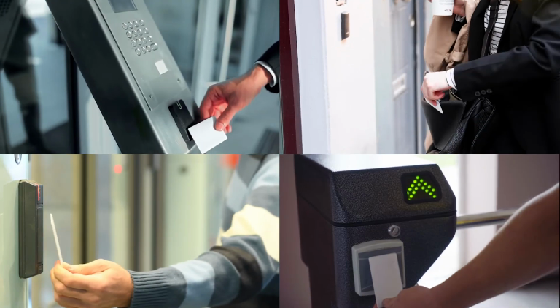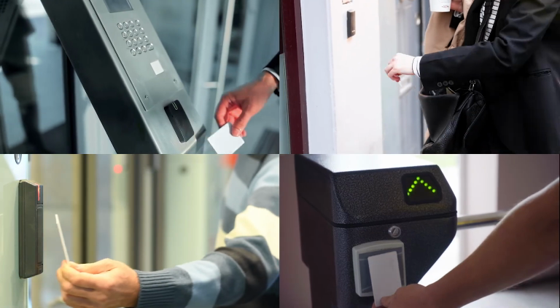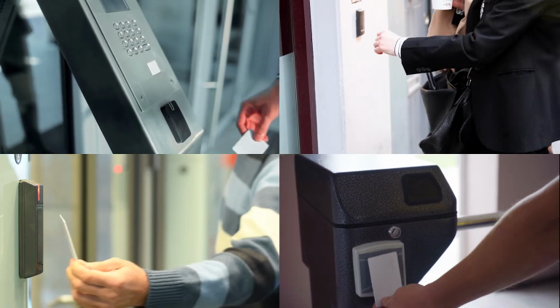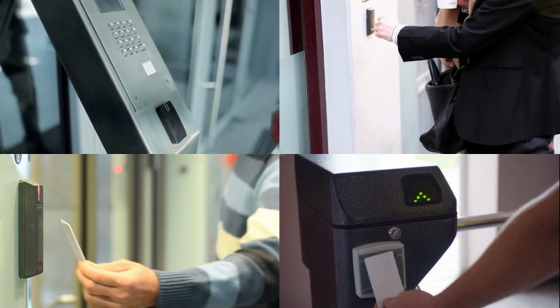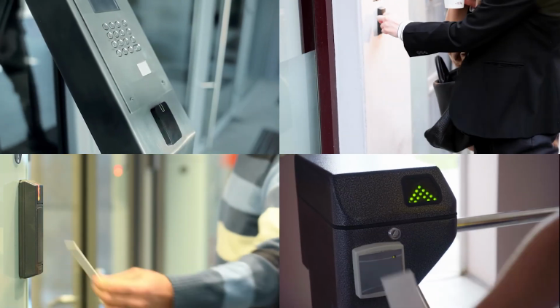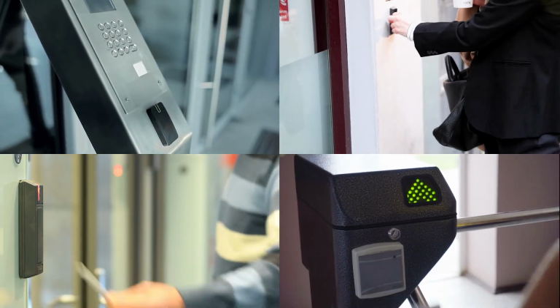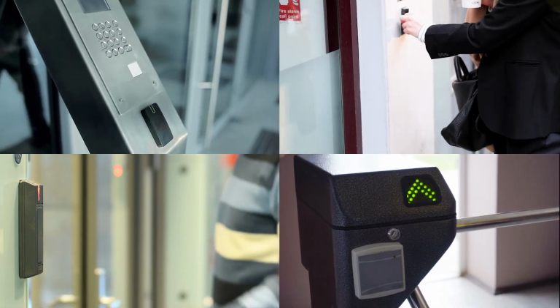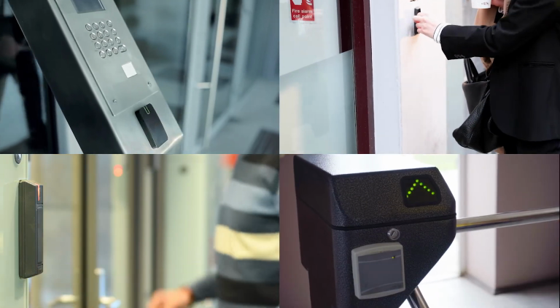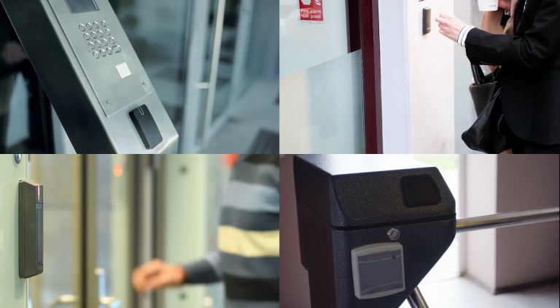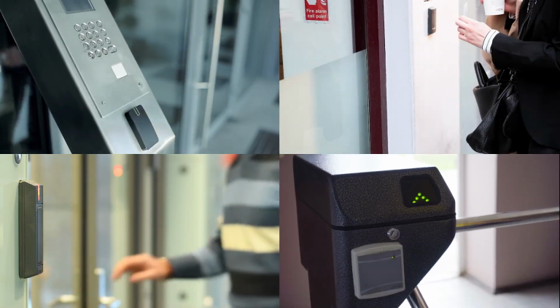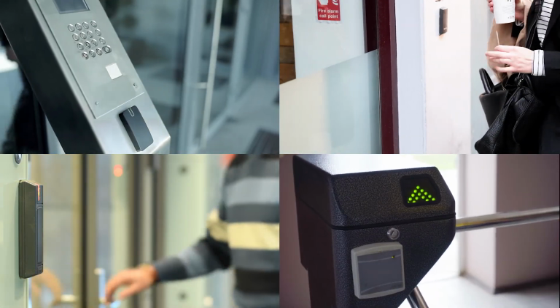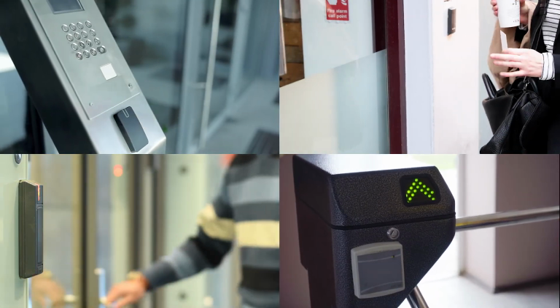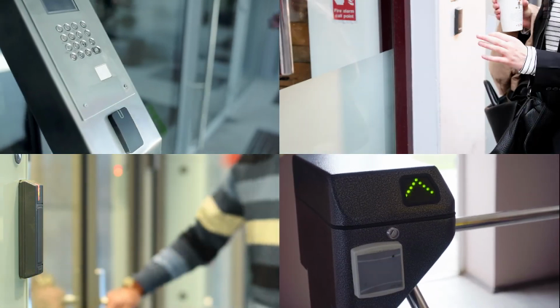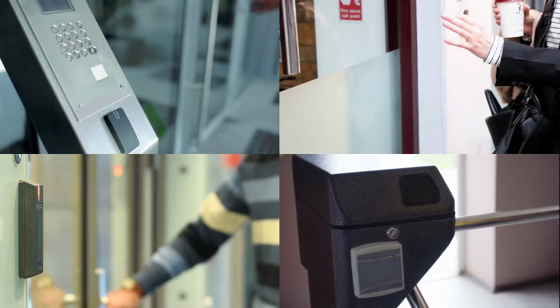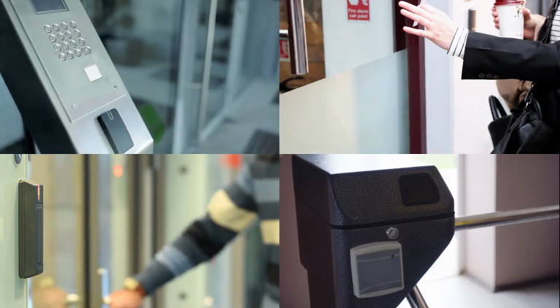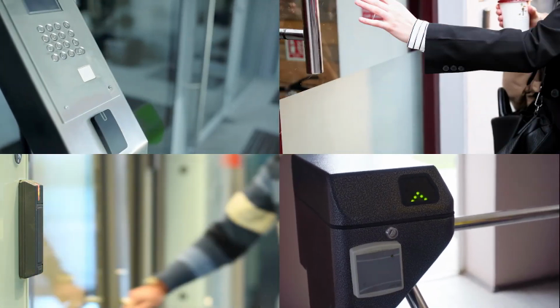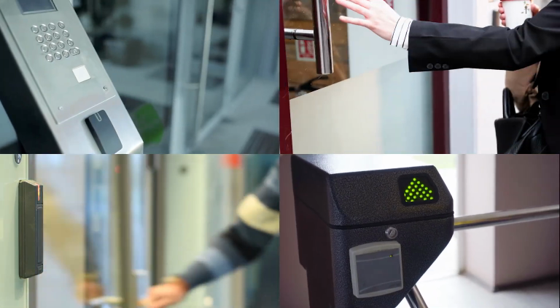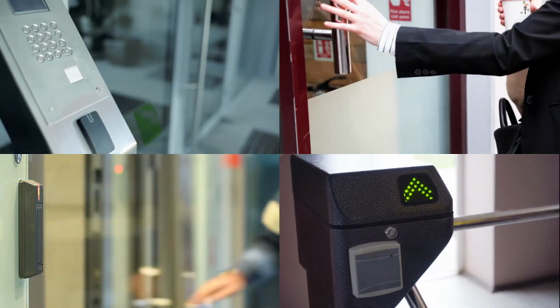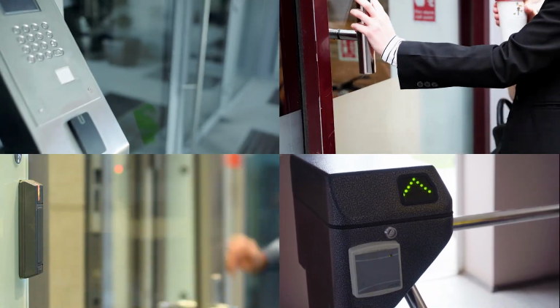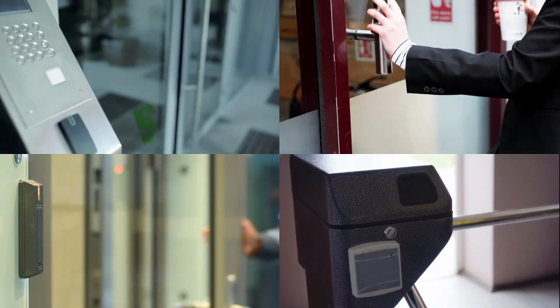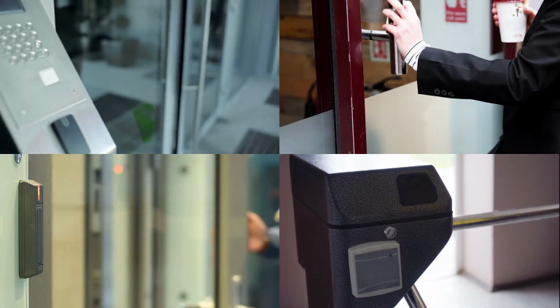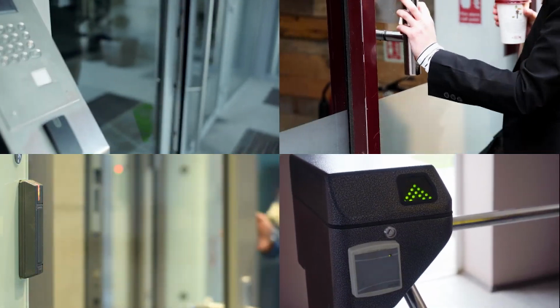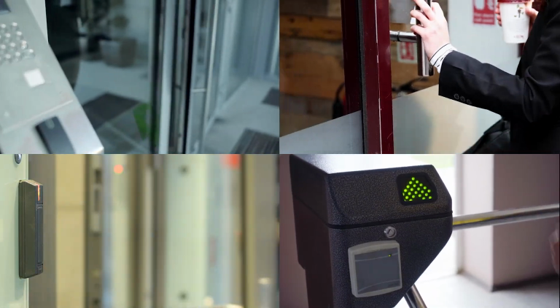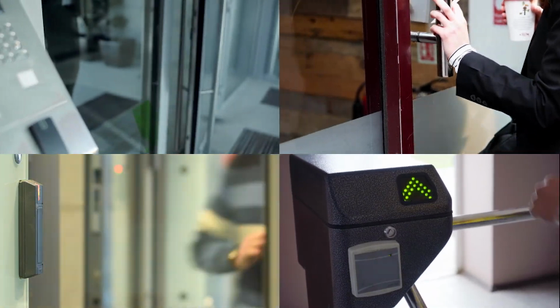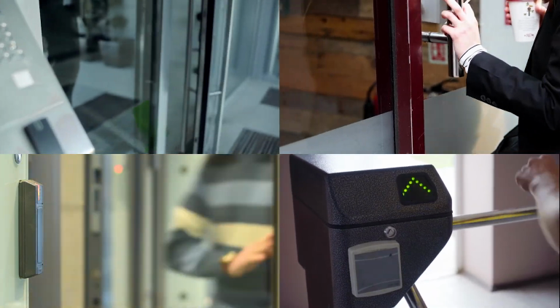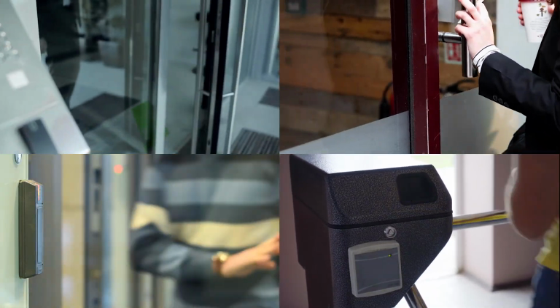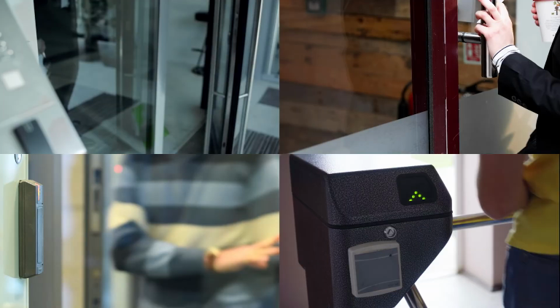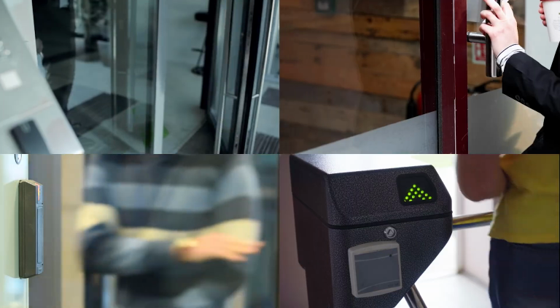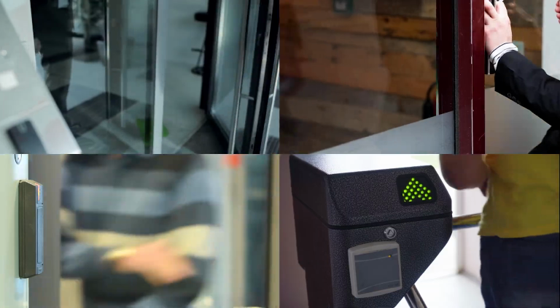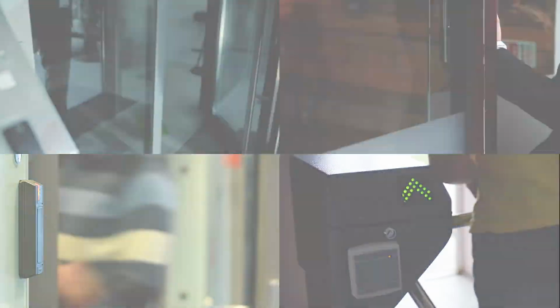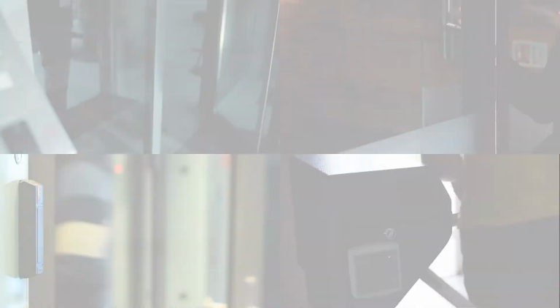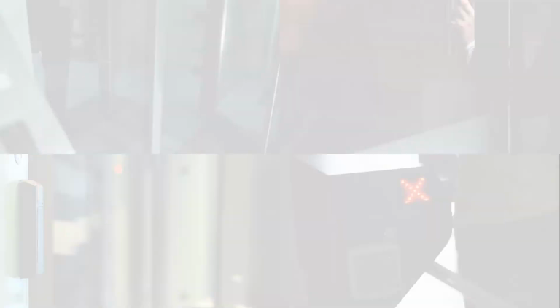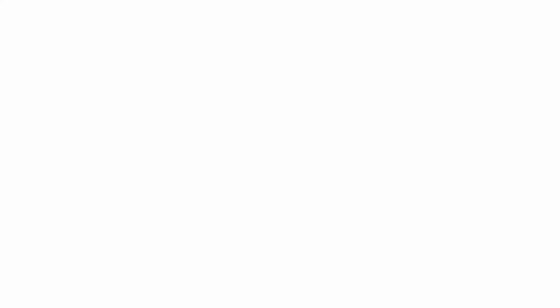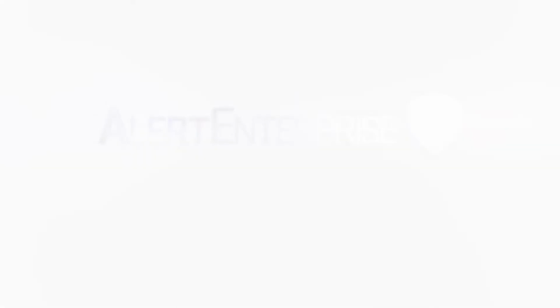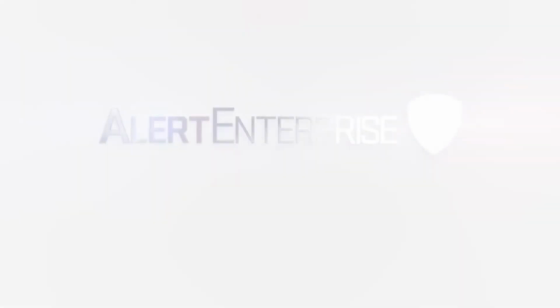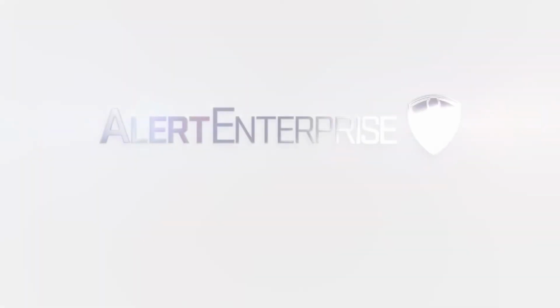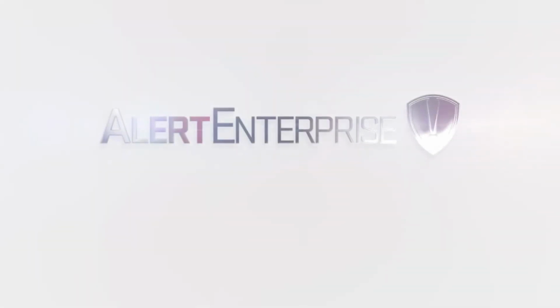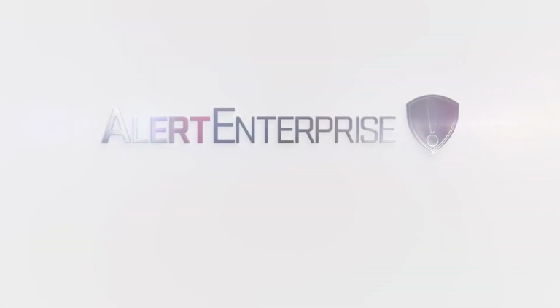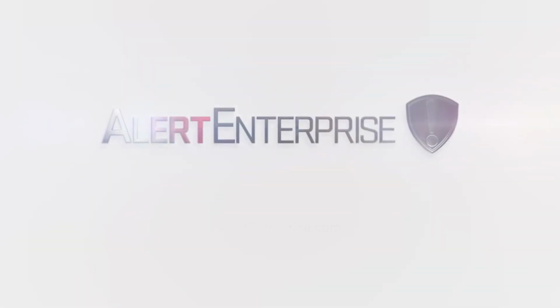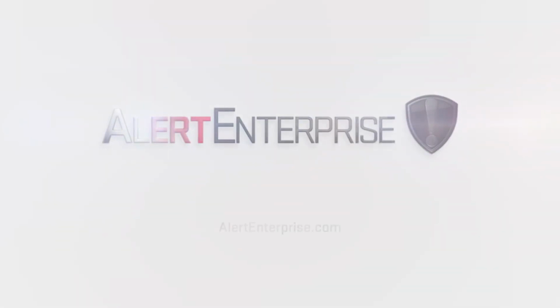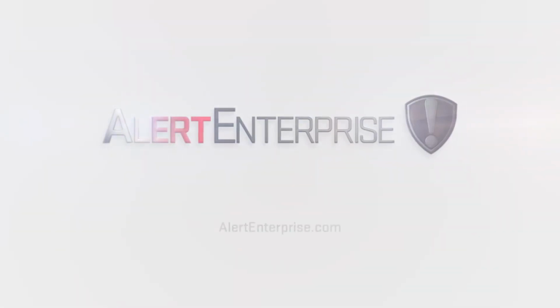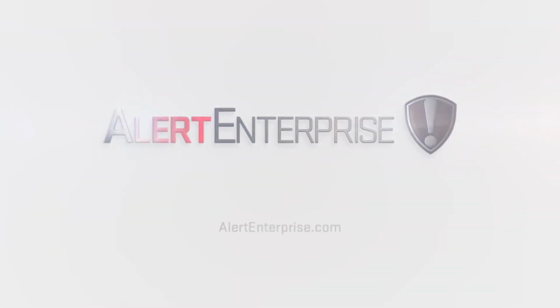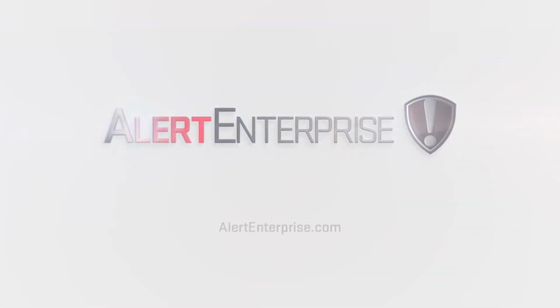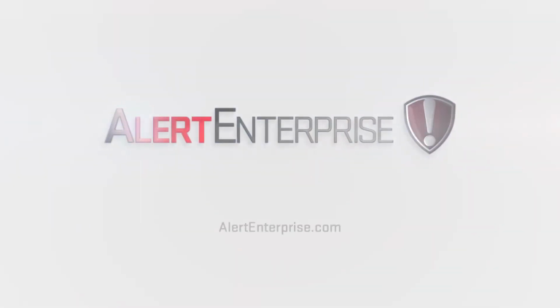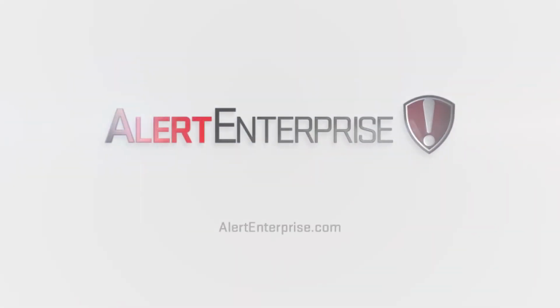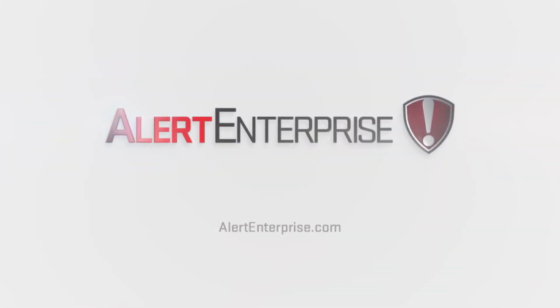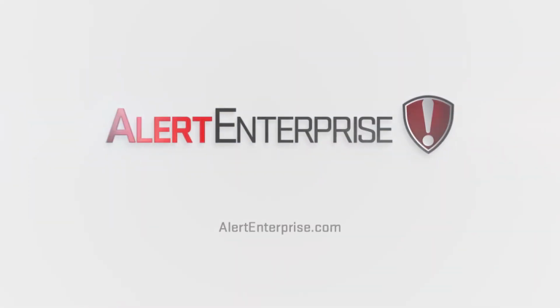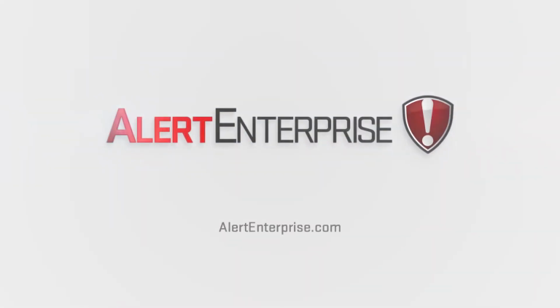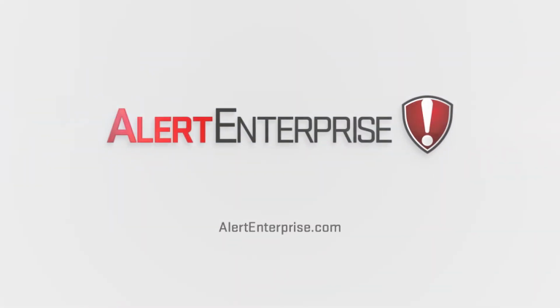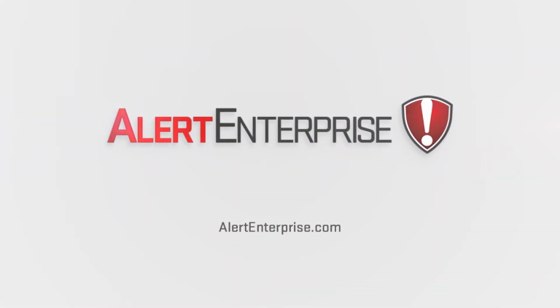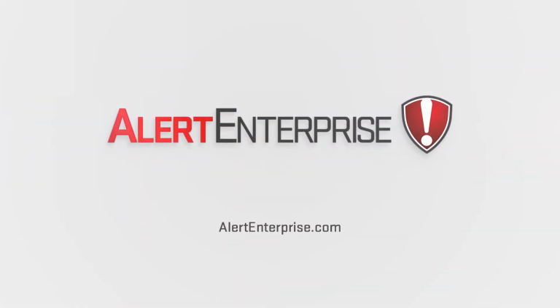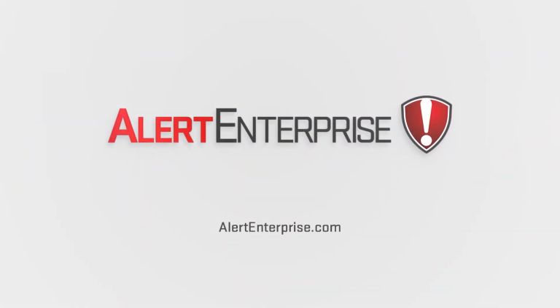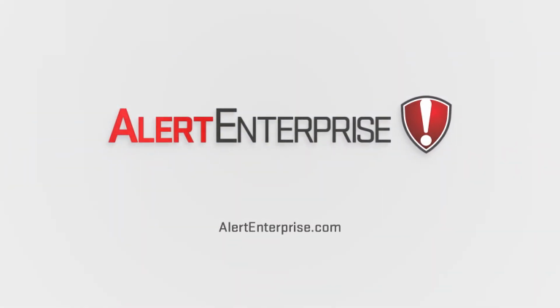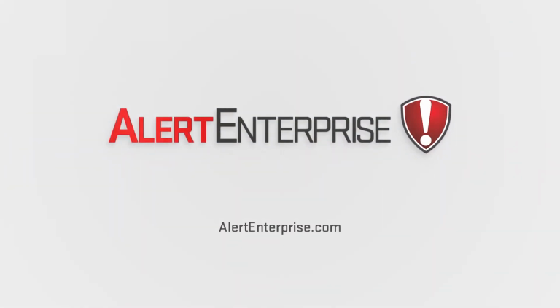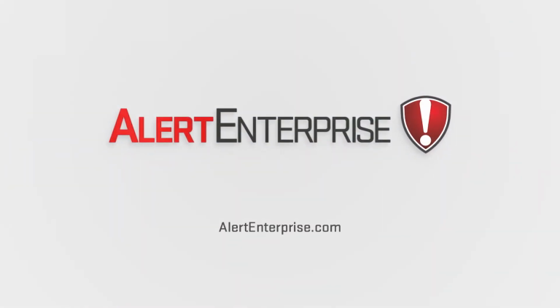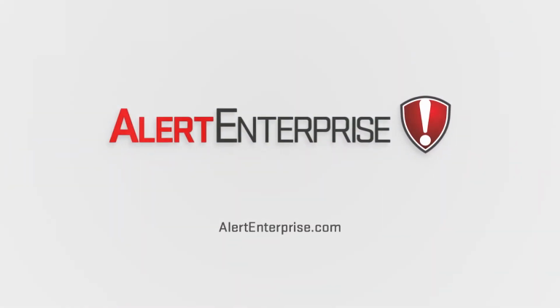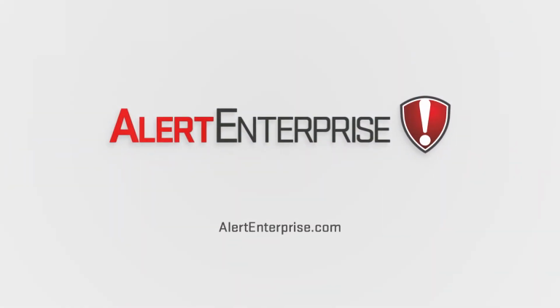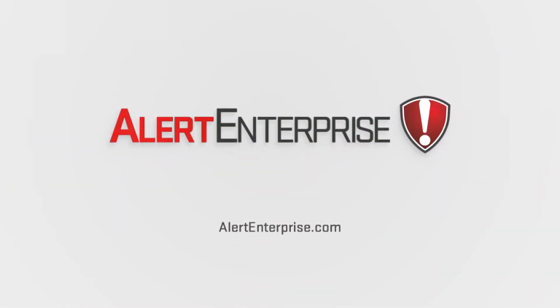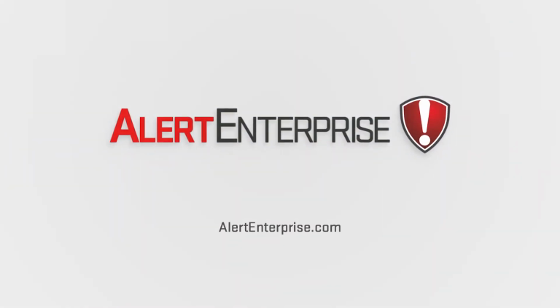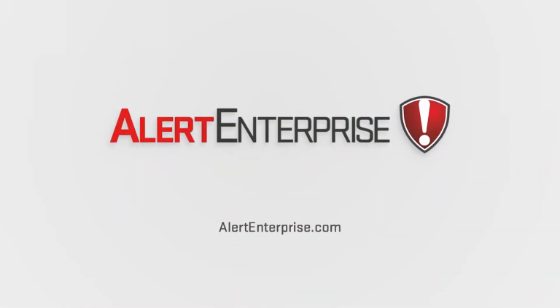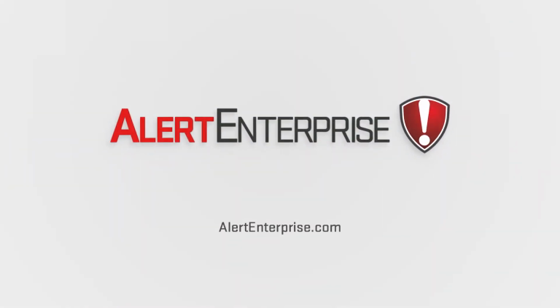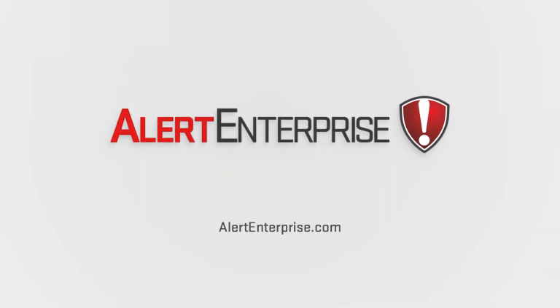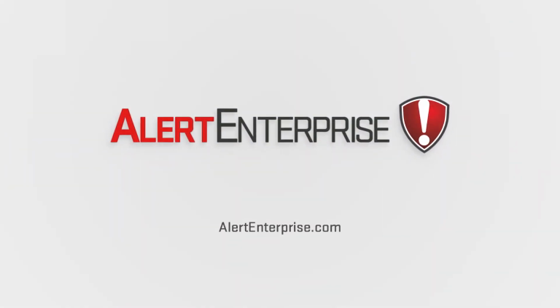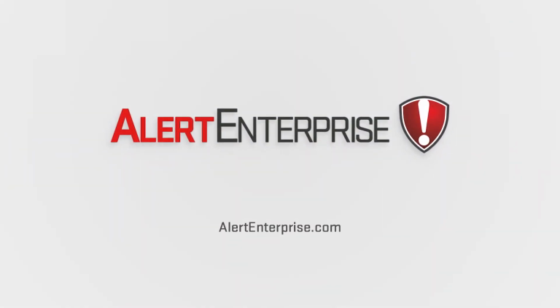To learn more about how you can be the leader of your PACs, visit us at alertenterprise.com. Thank you.